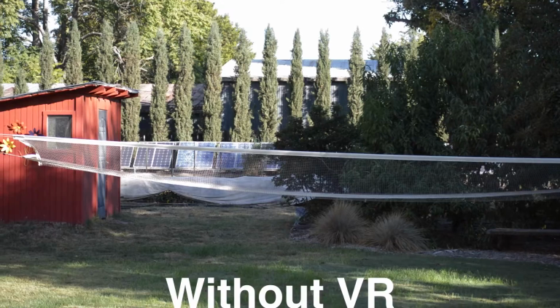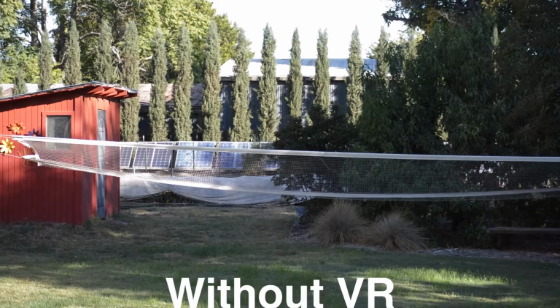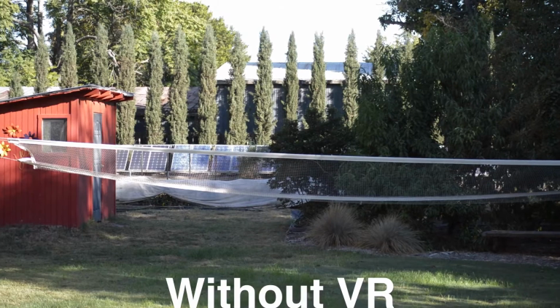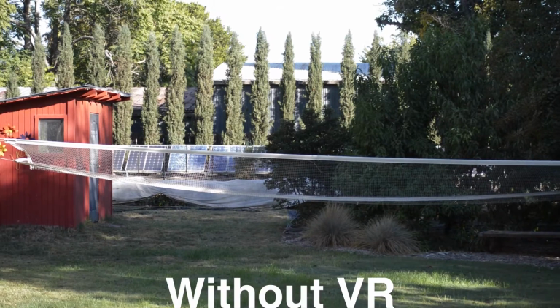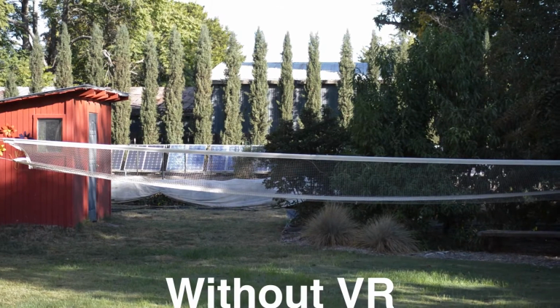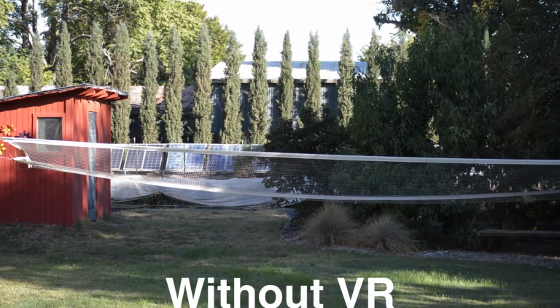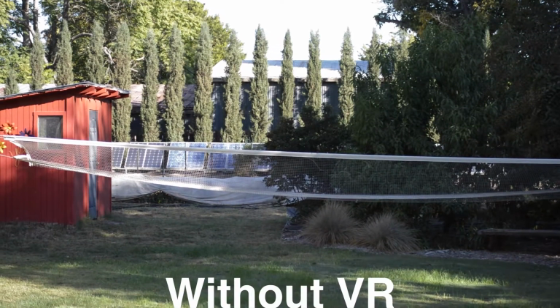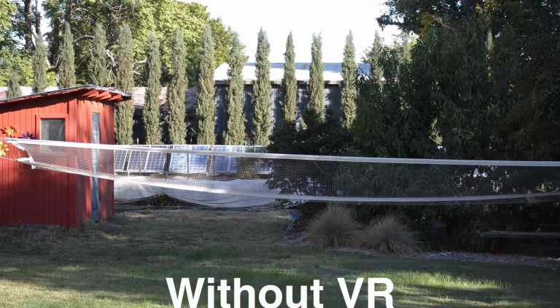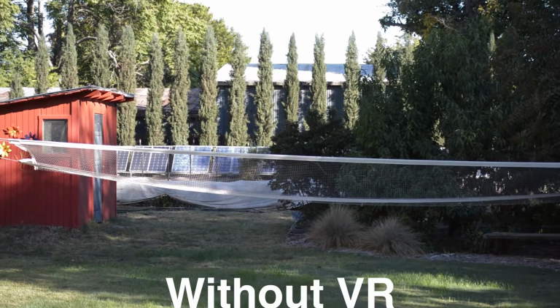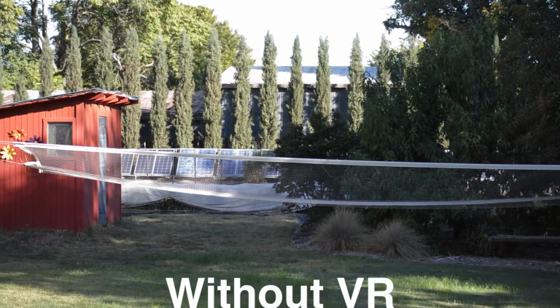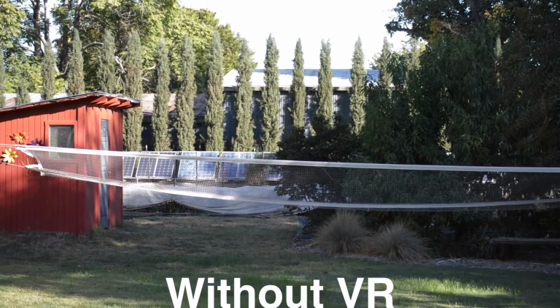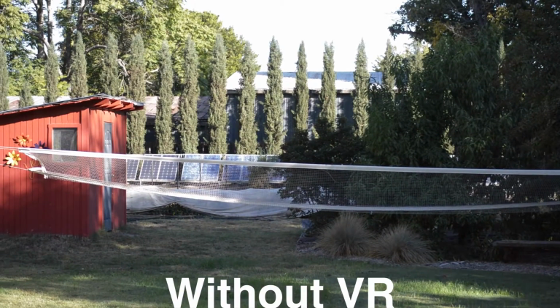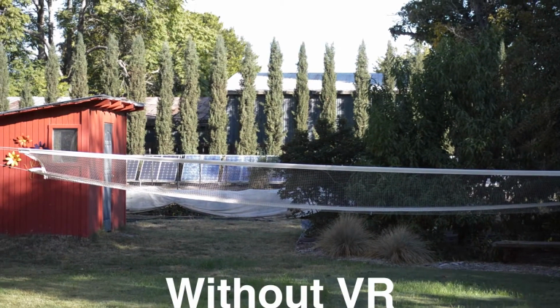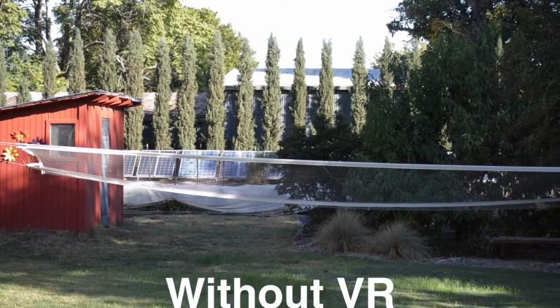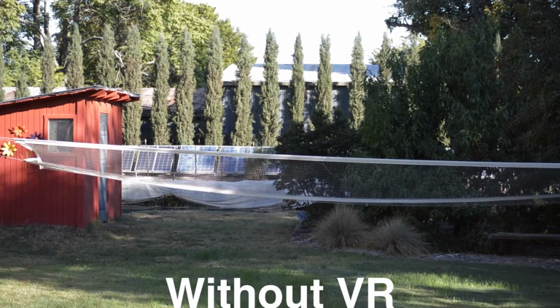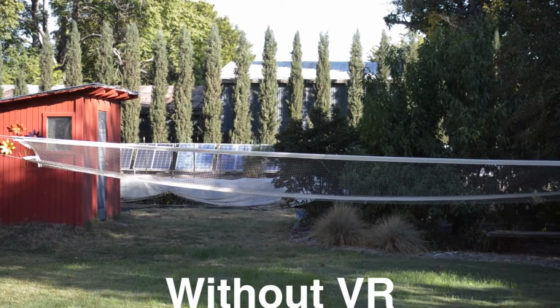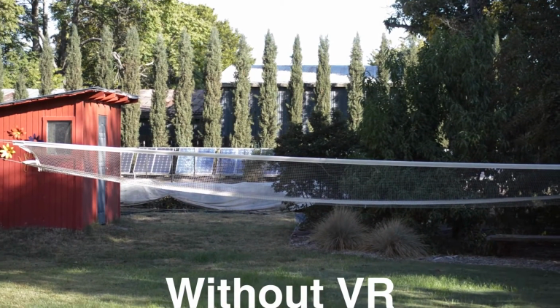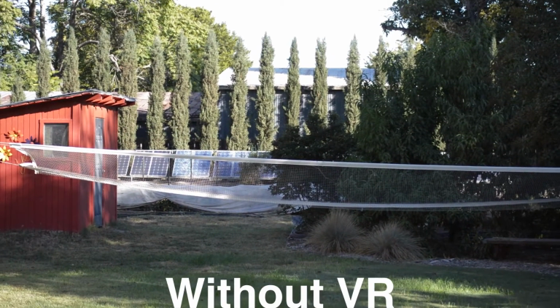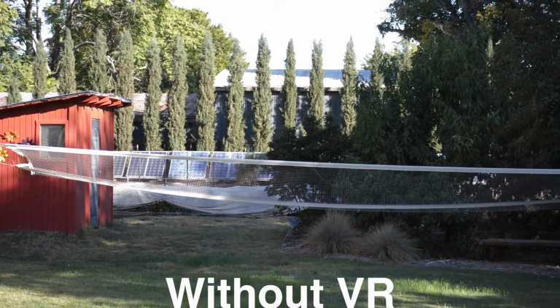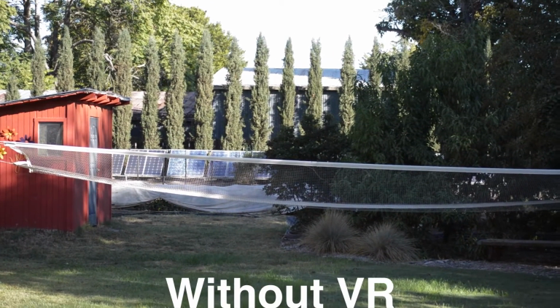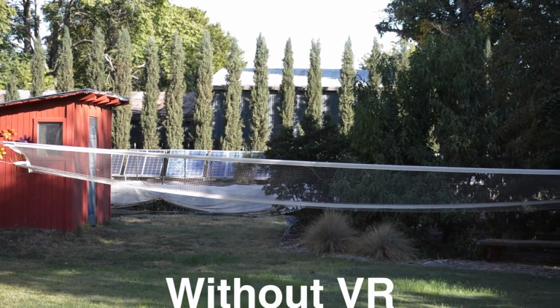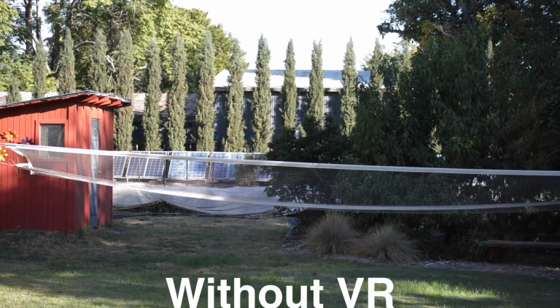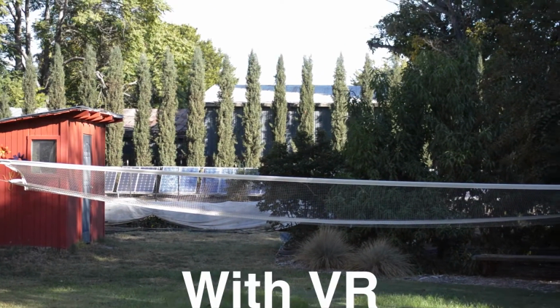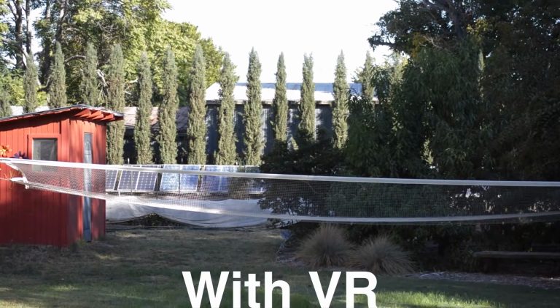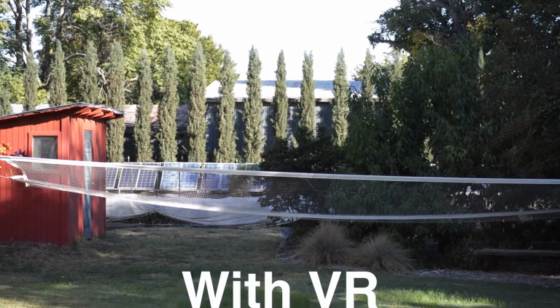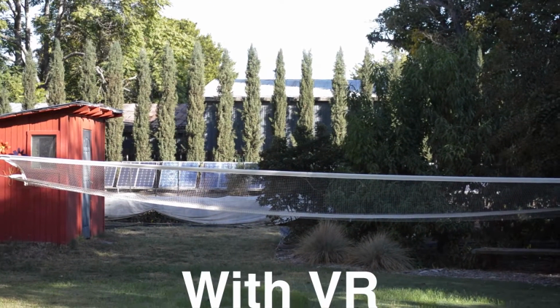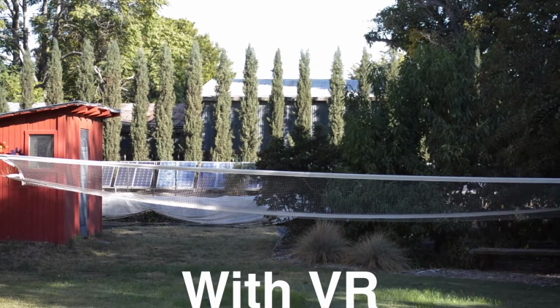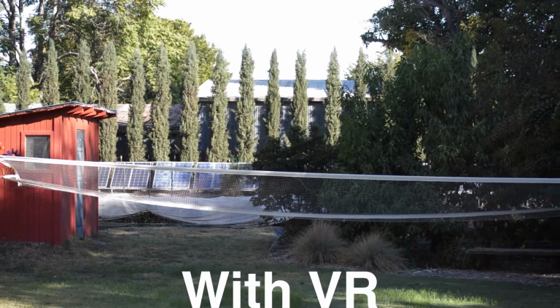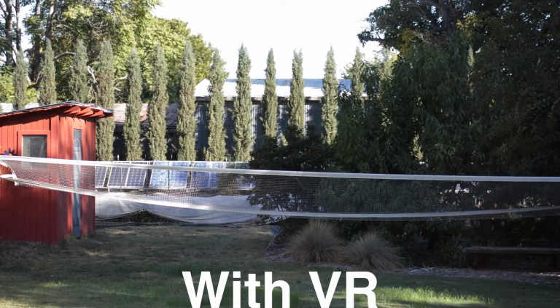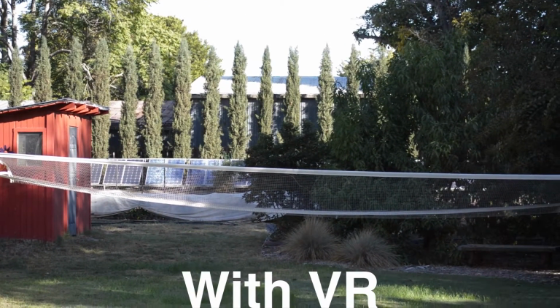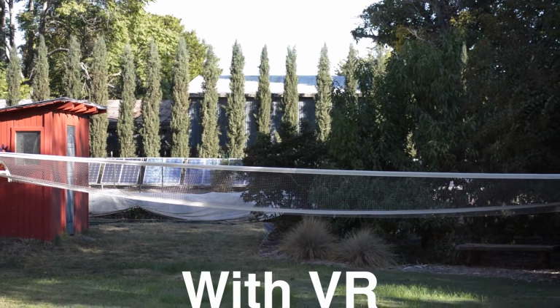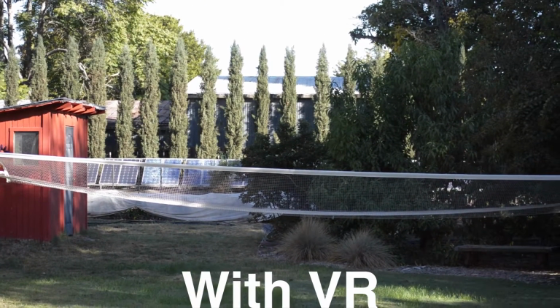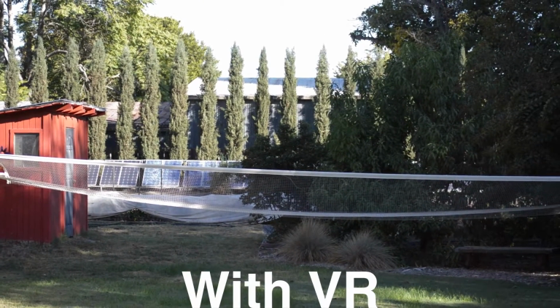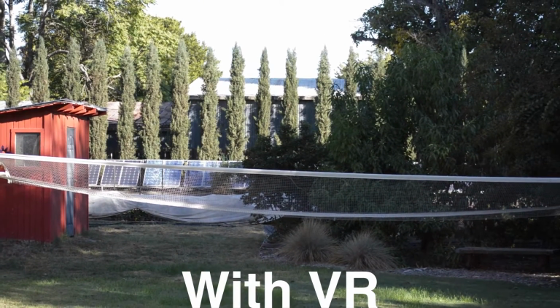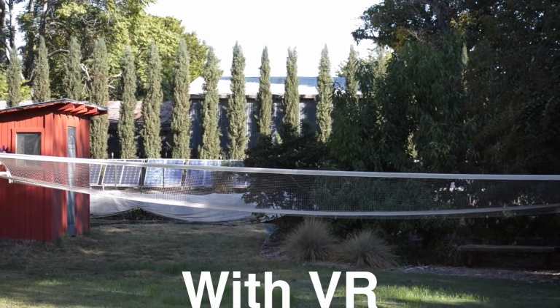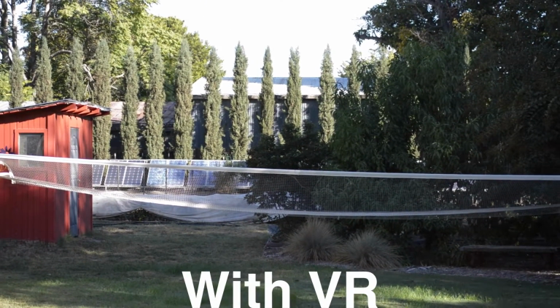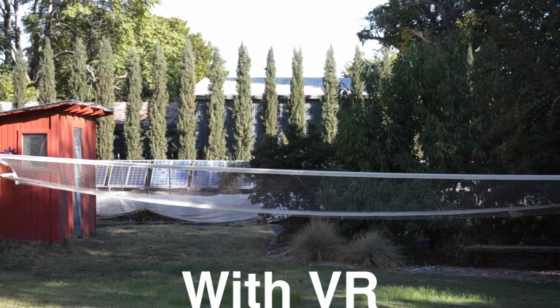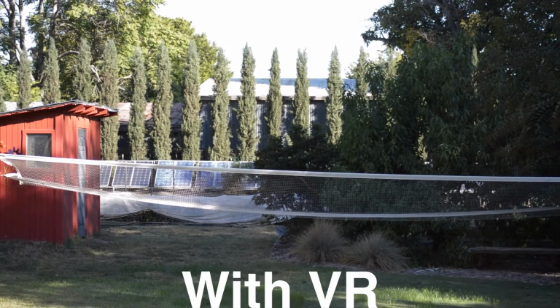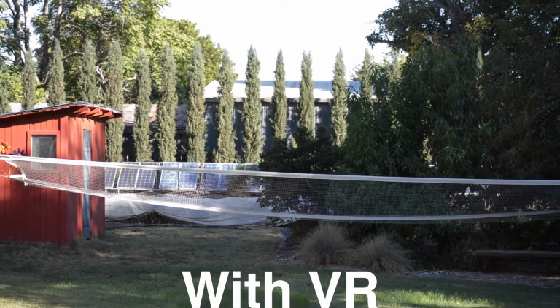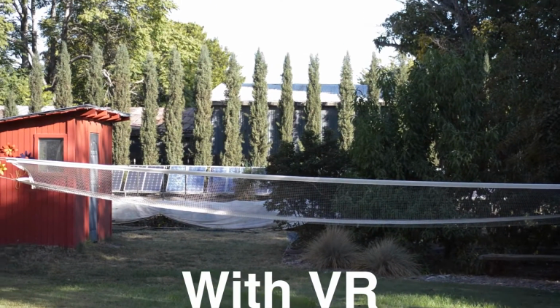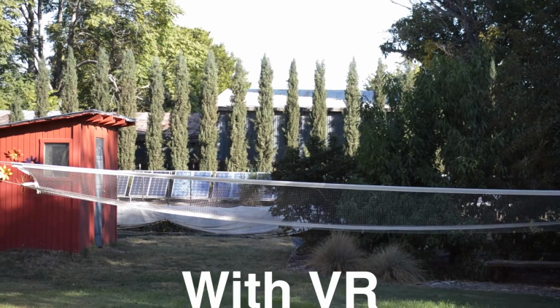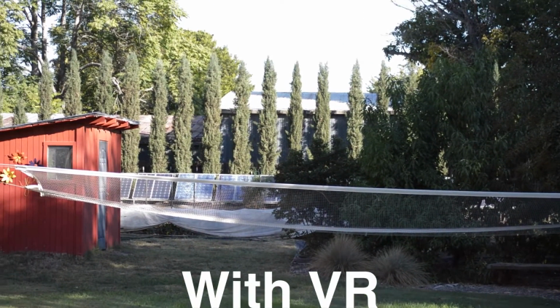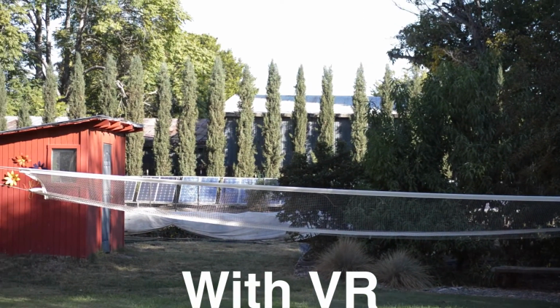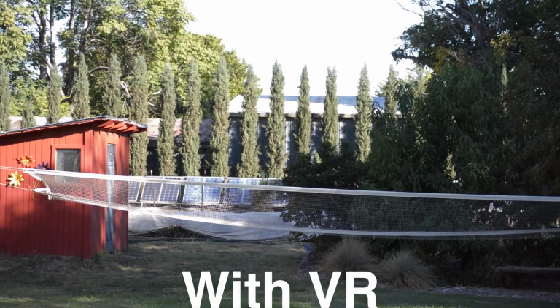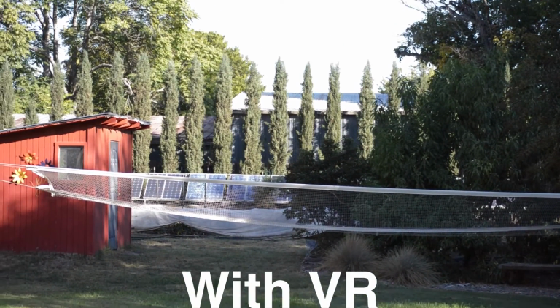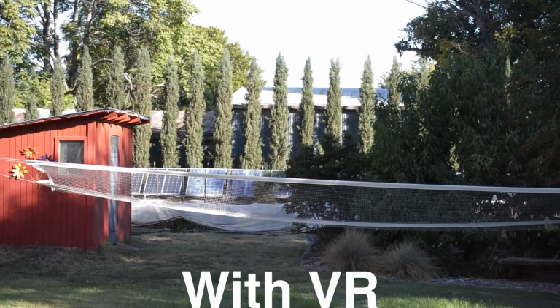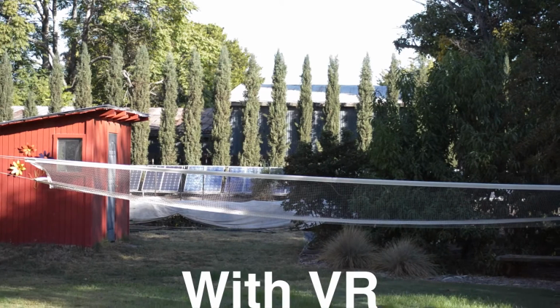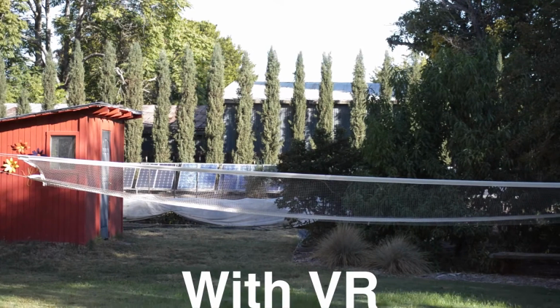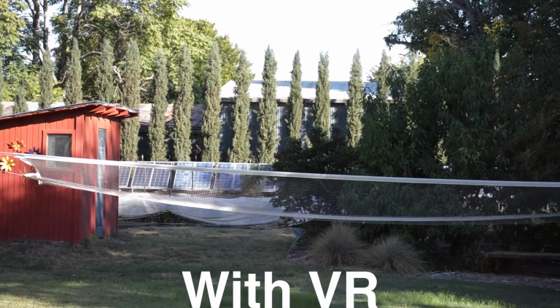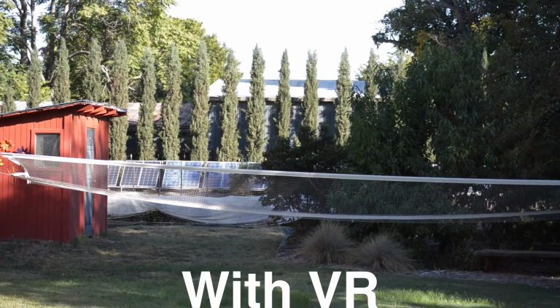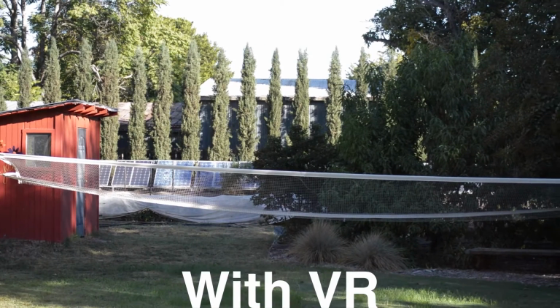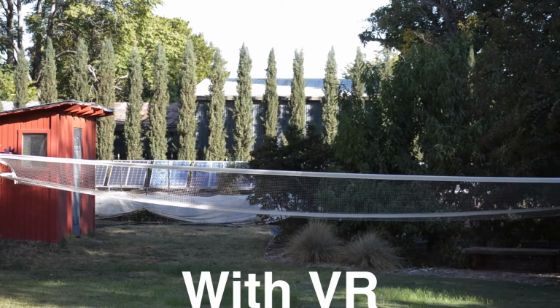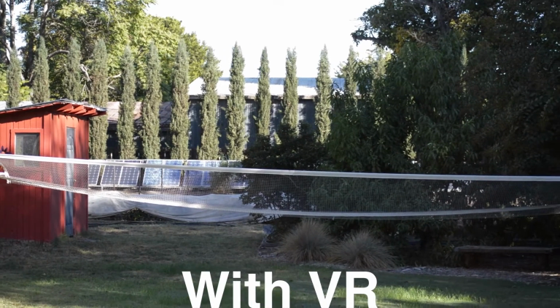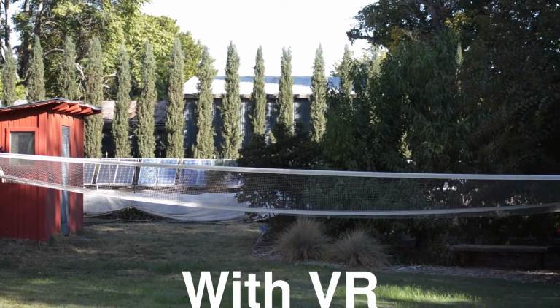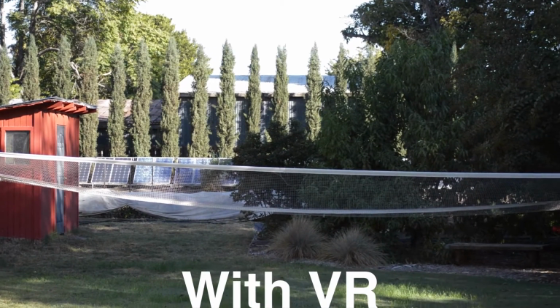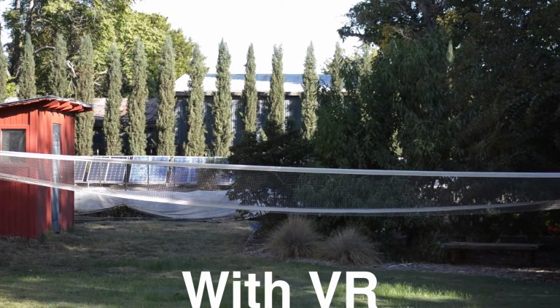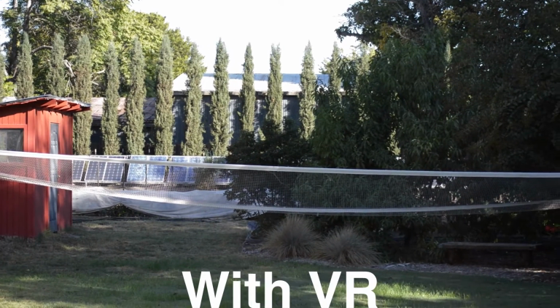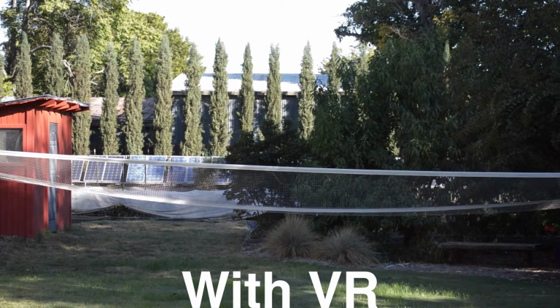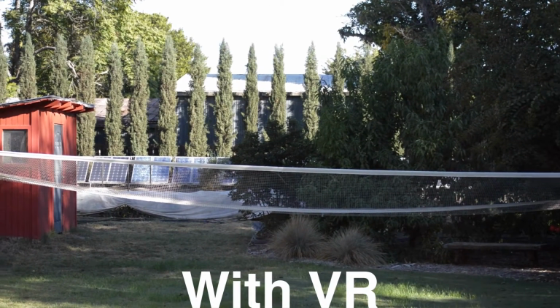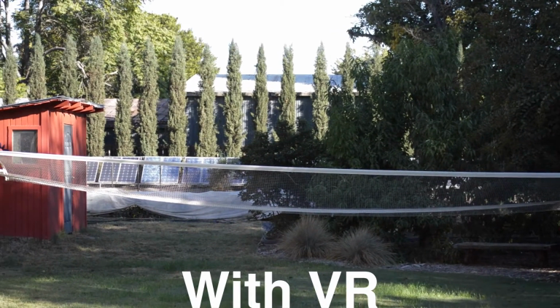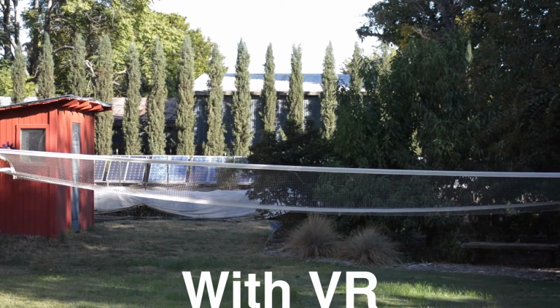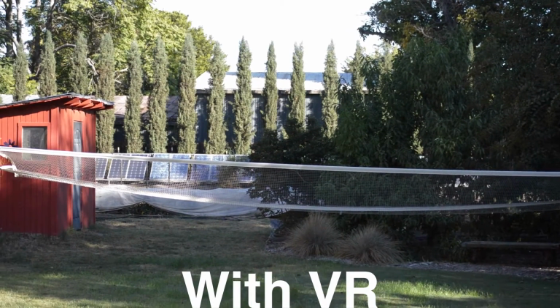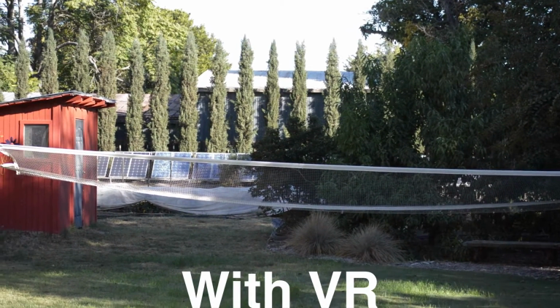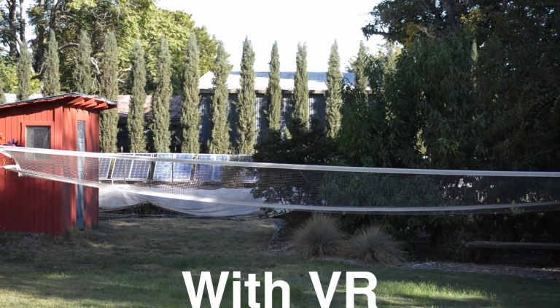On this 55mm focal length, it's not really that apparent. Yes, there's a little less shake, but it's not that big of a difference.